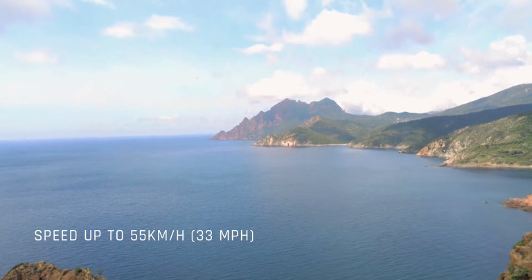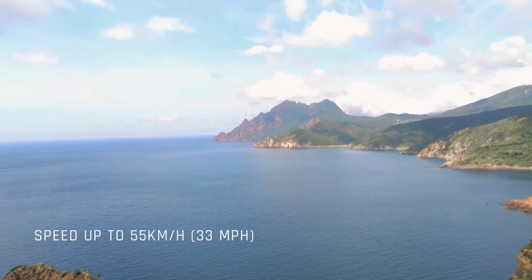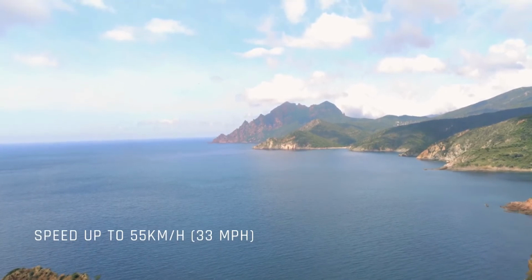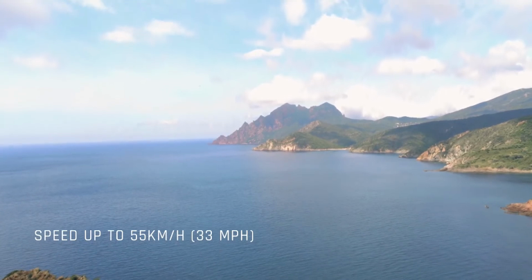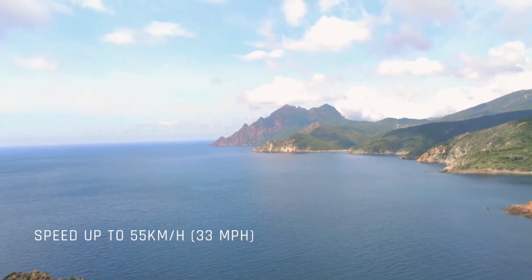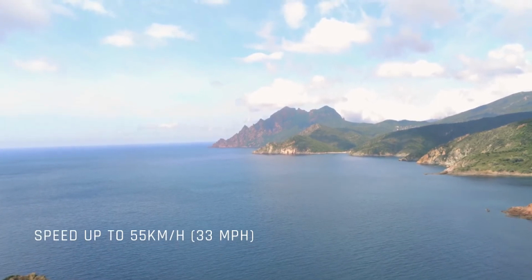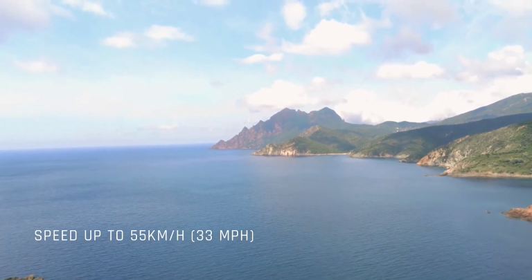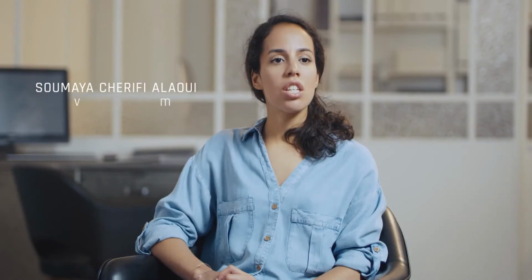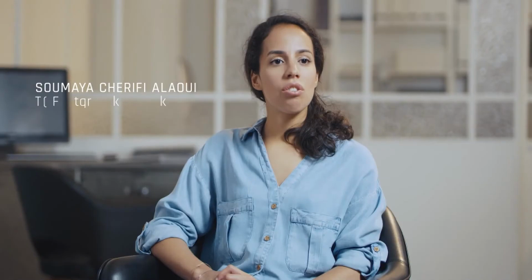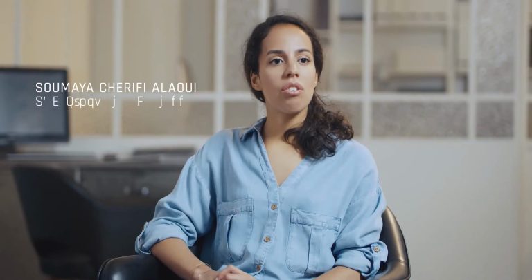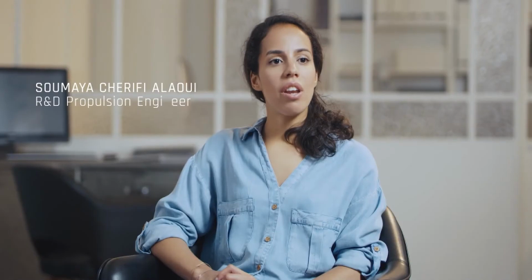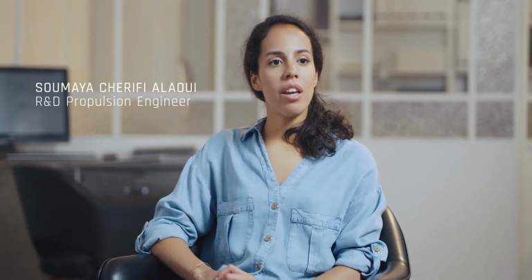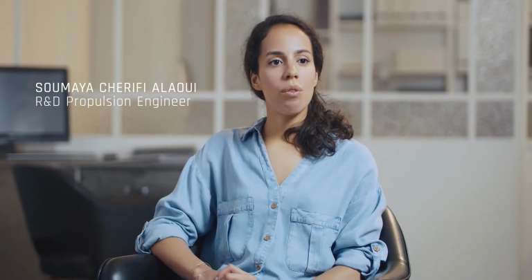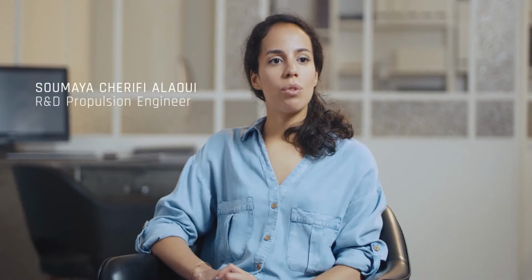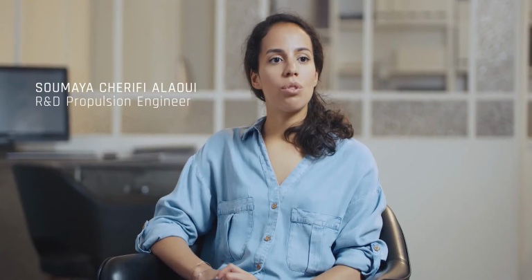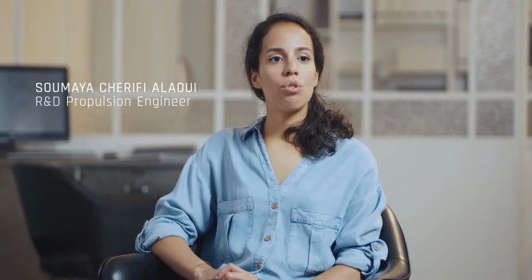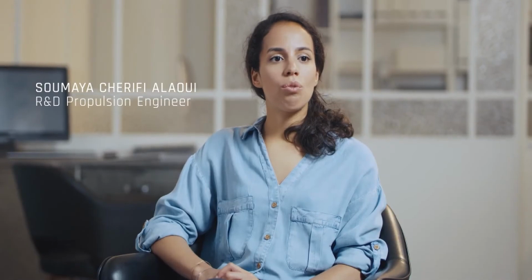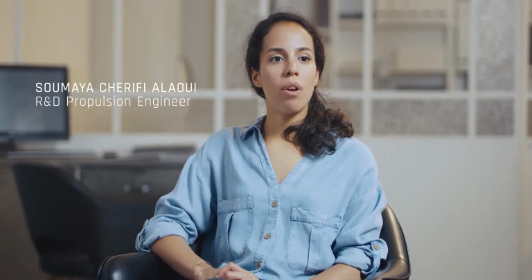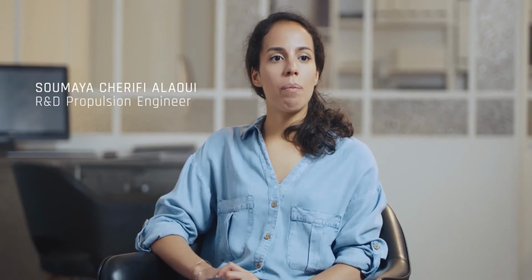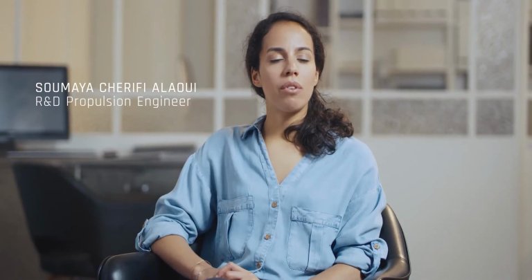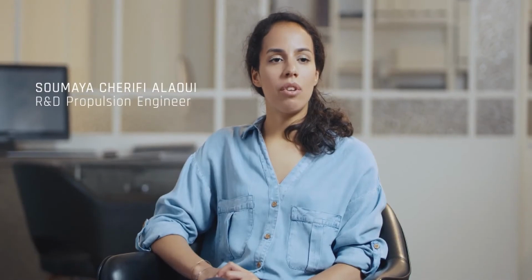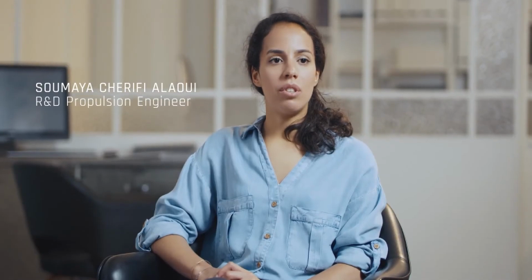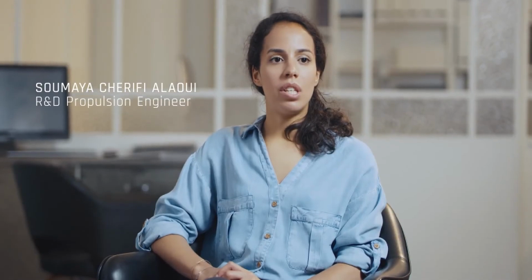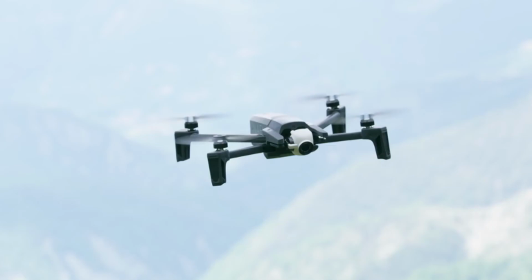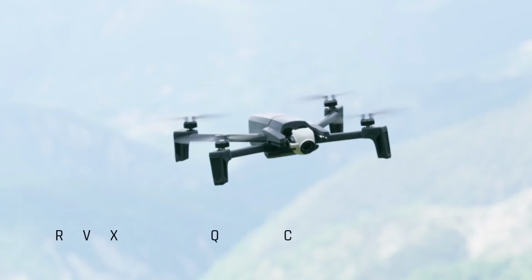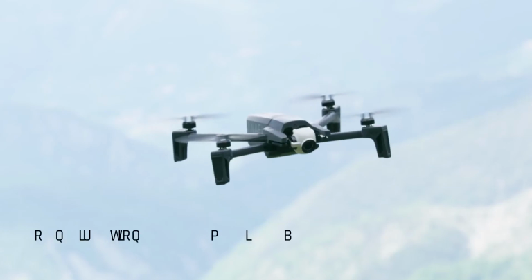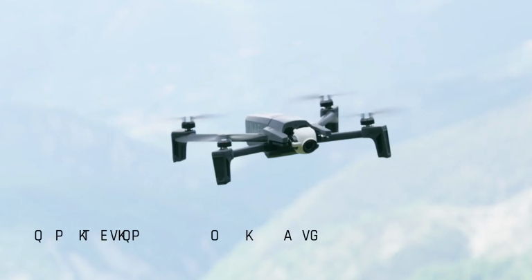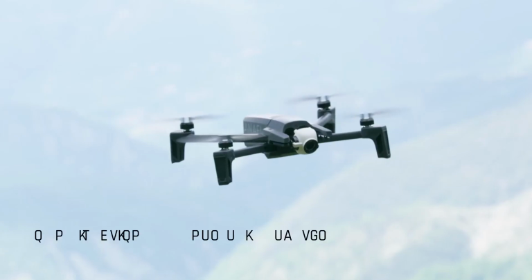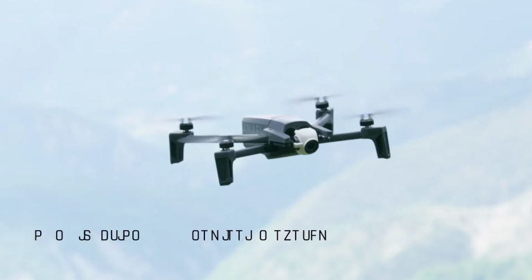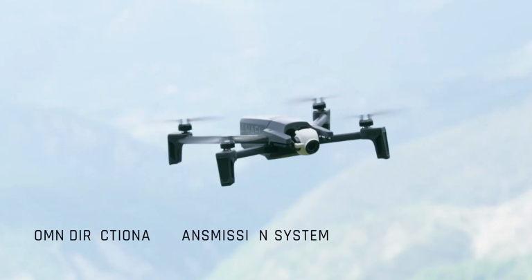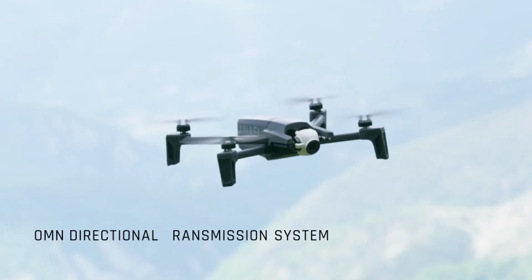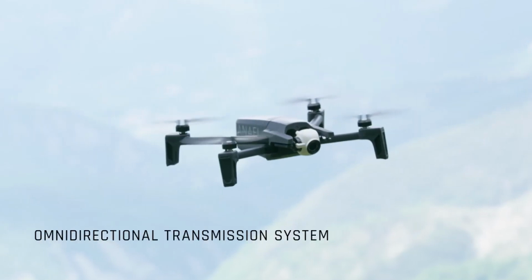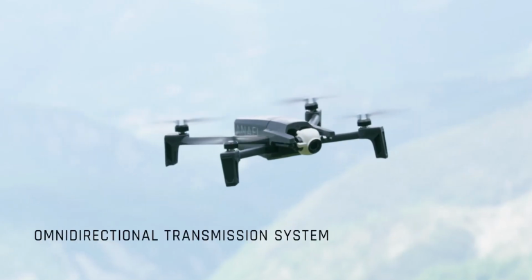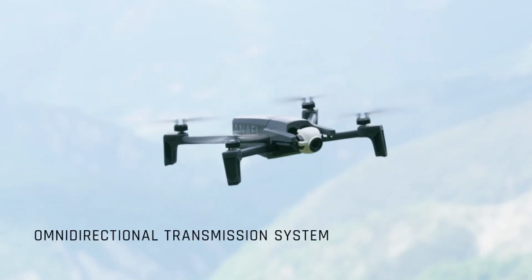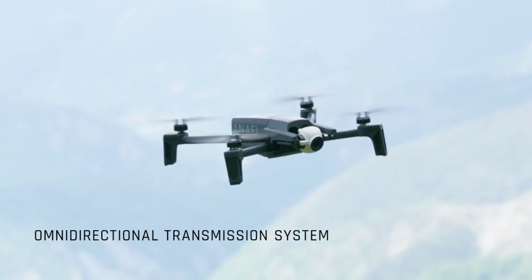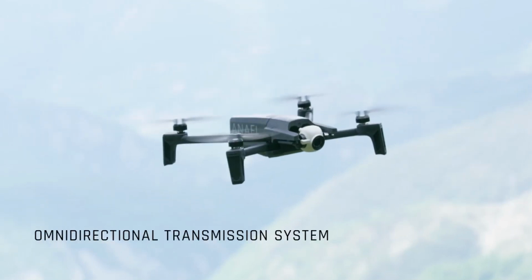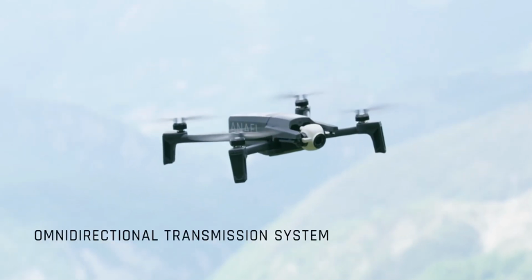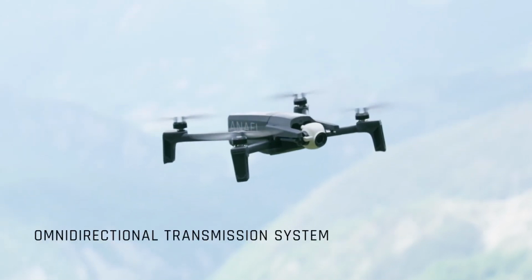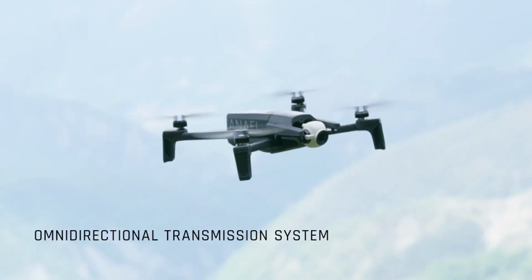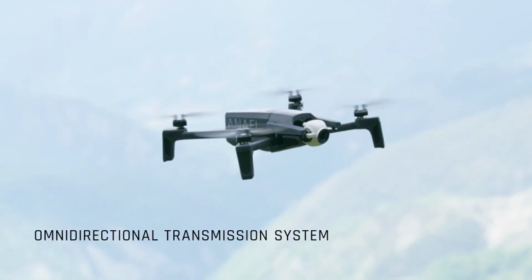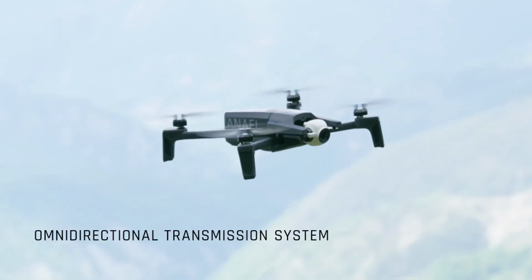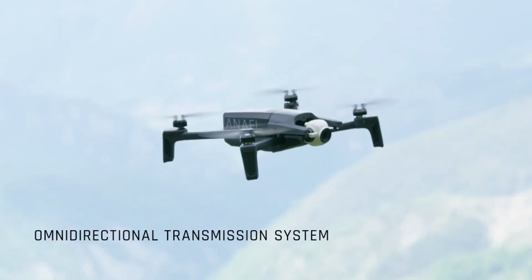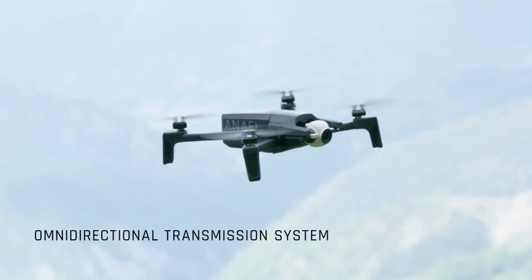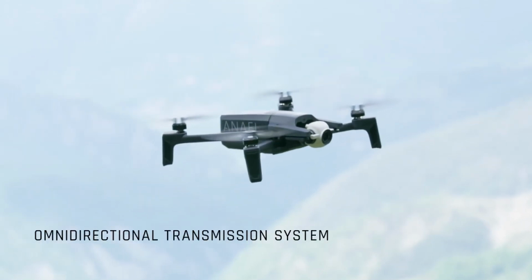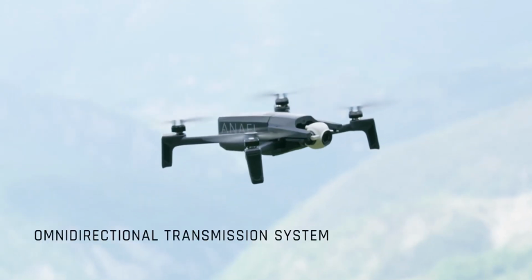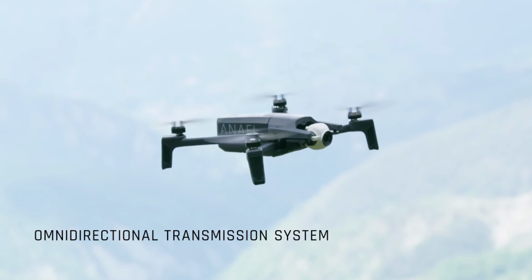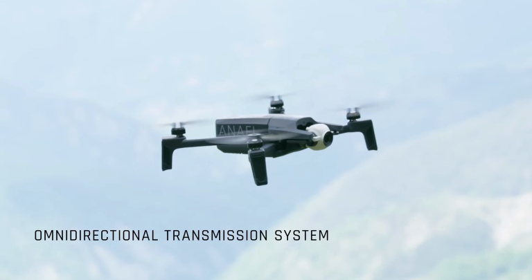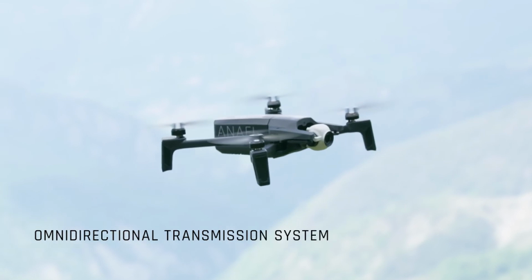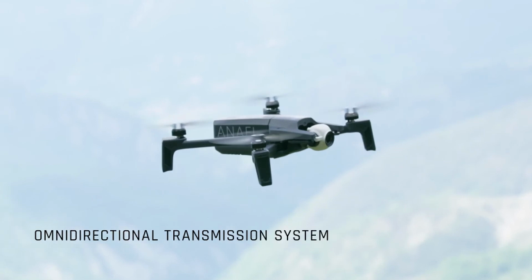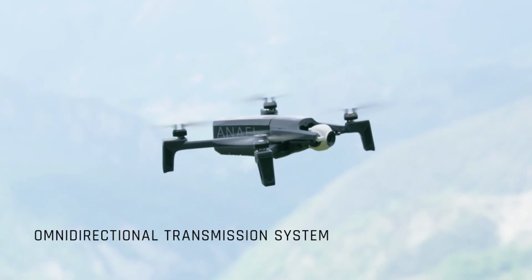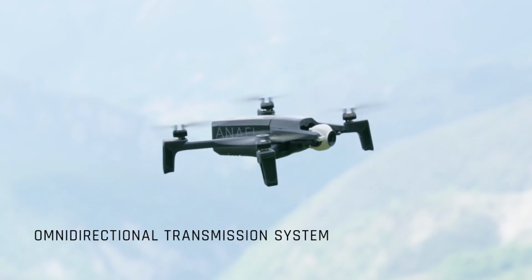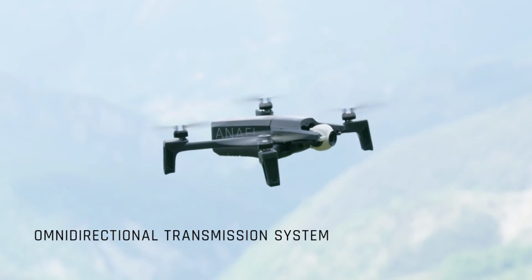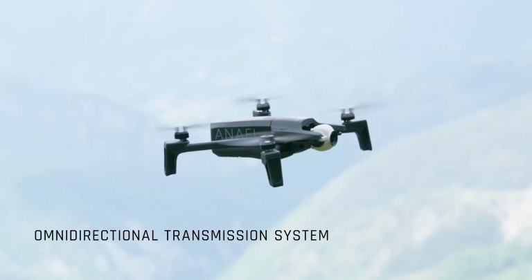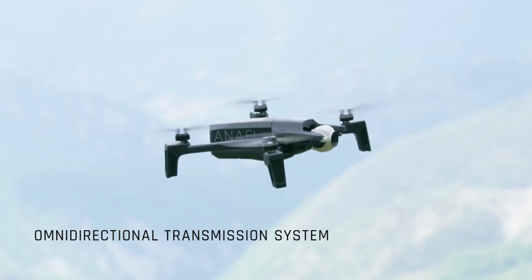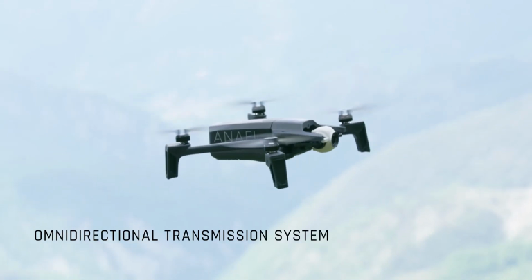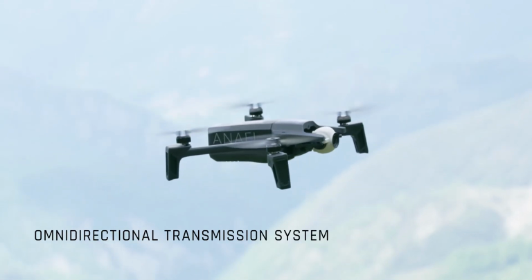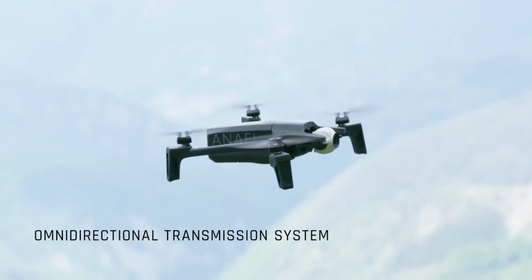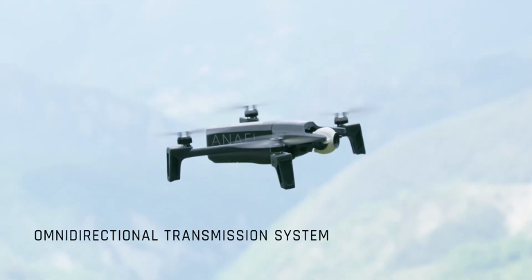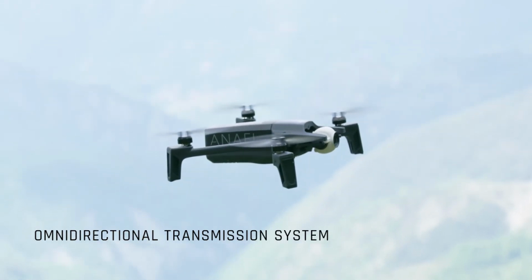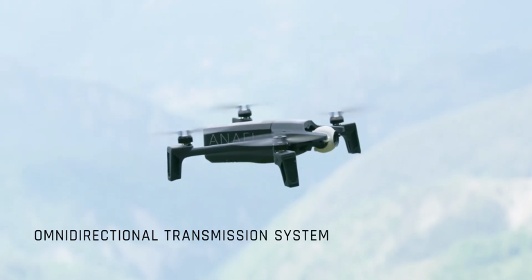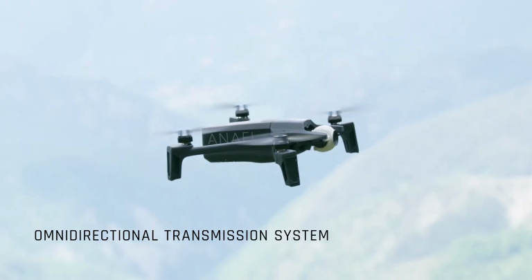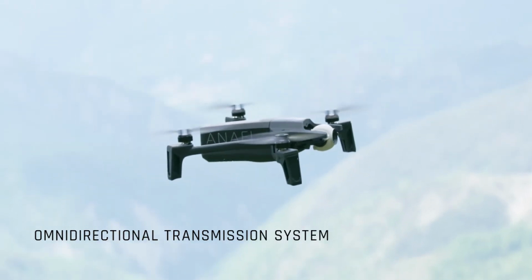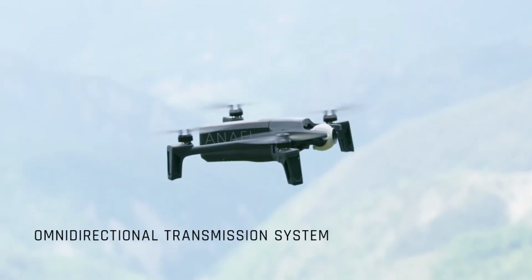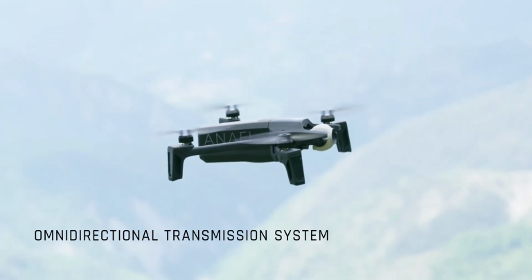We equipped each drone with dual band antenna, creating an omnidirectional system with unparalleled transmission performance.